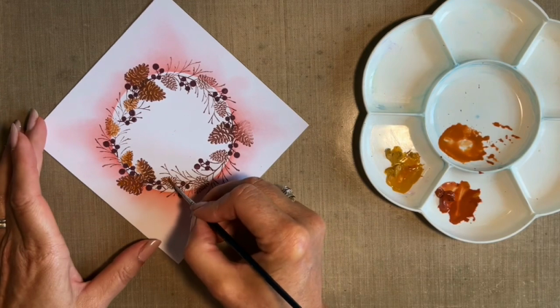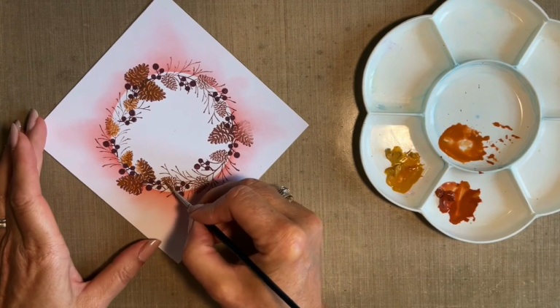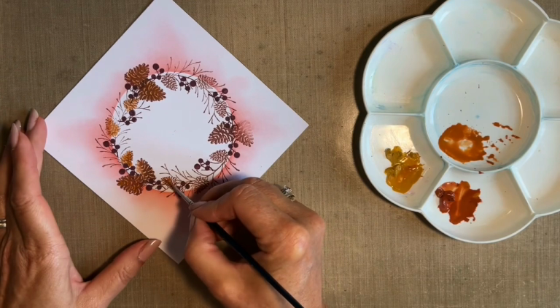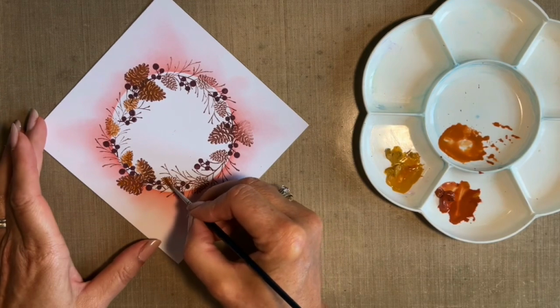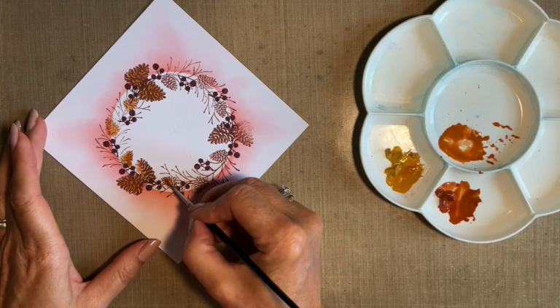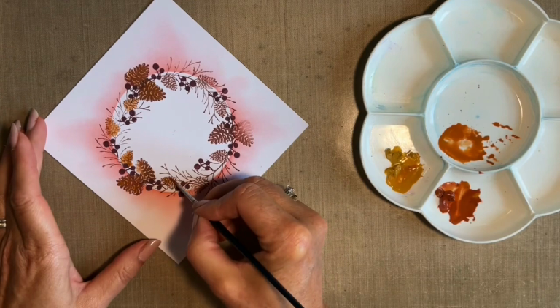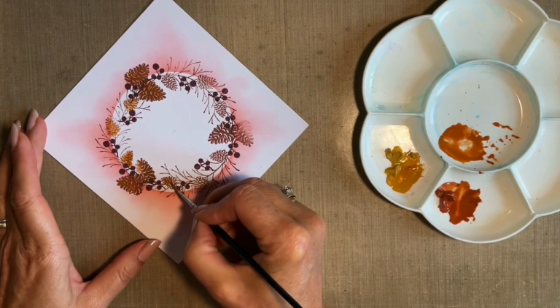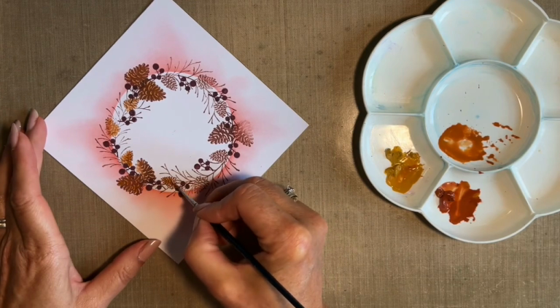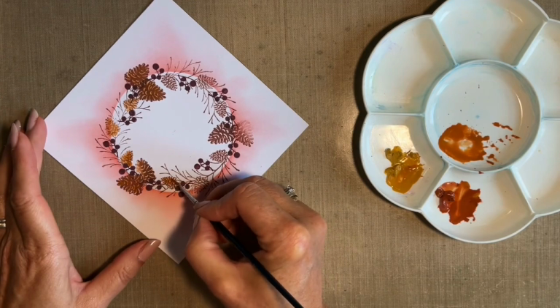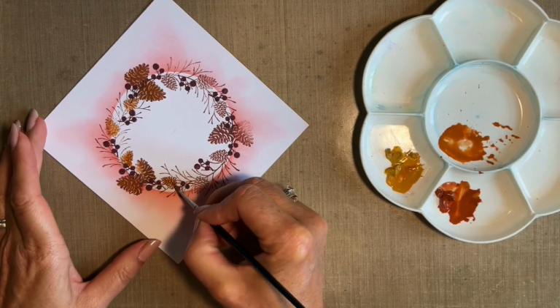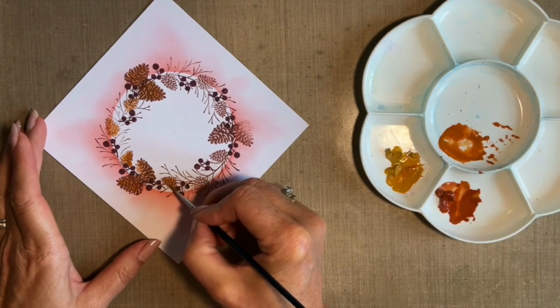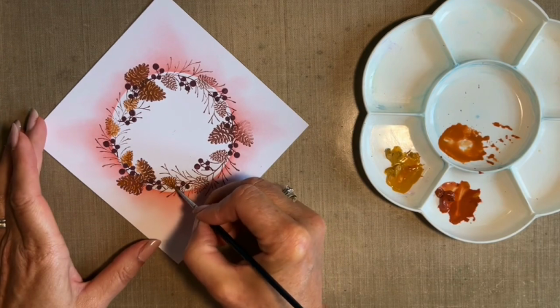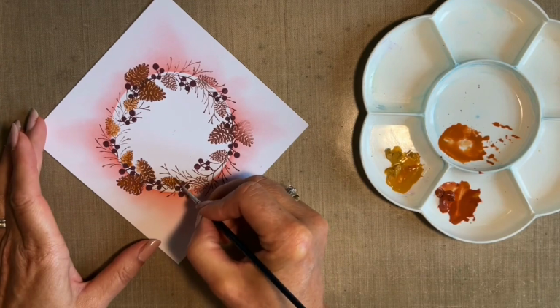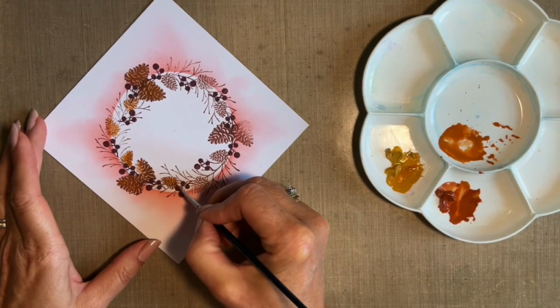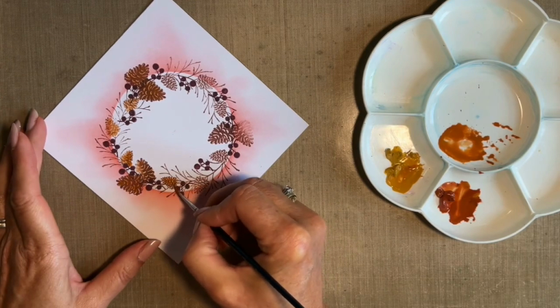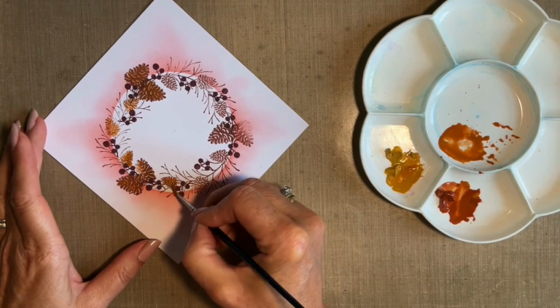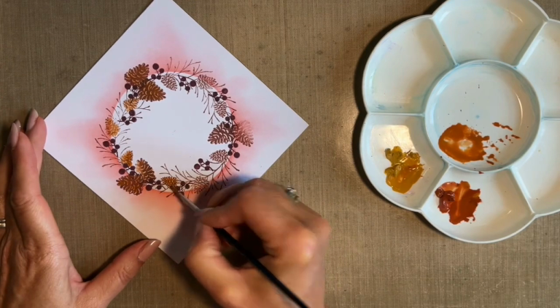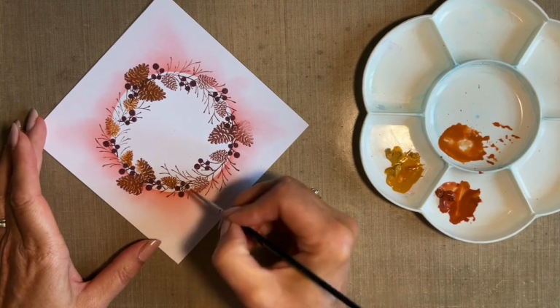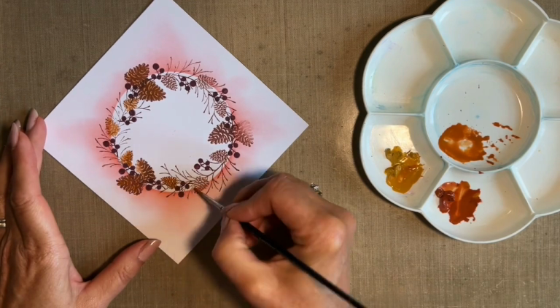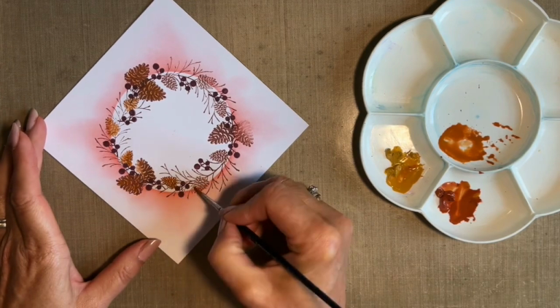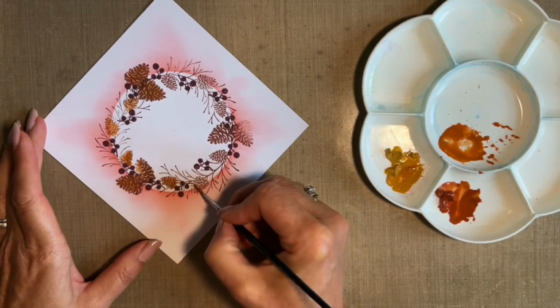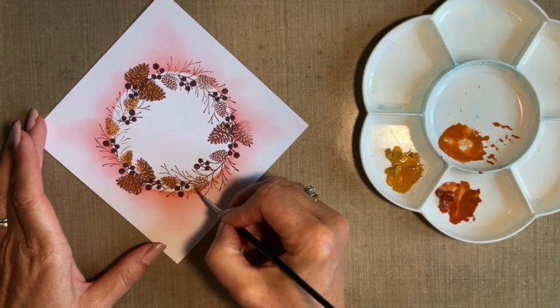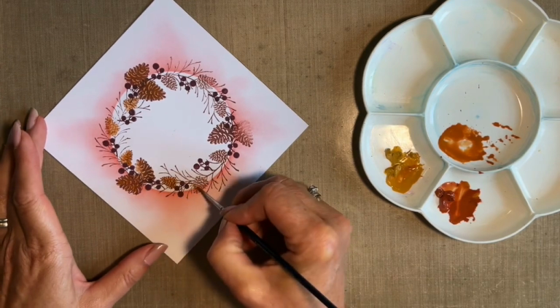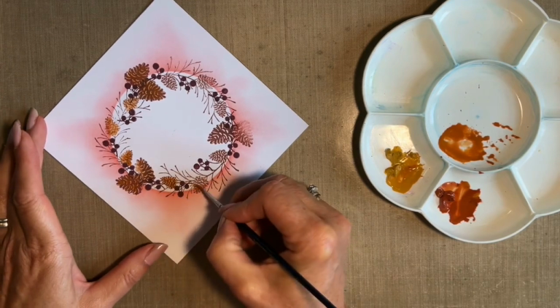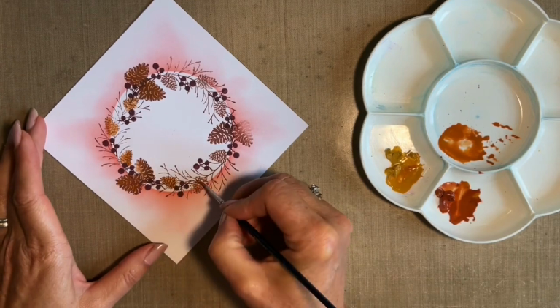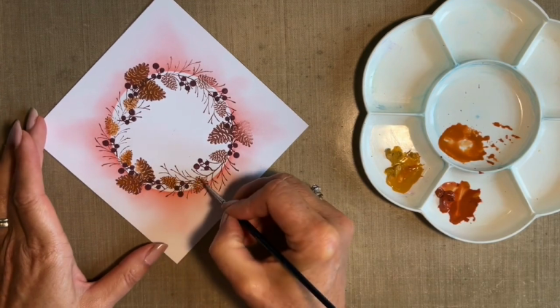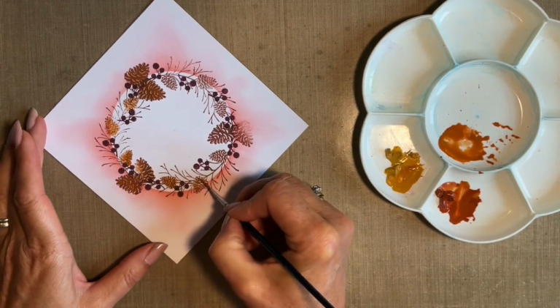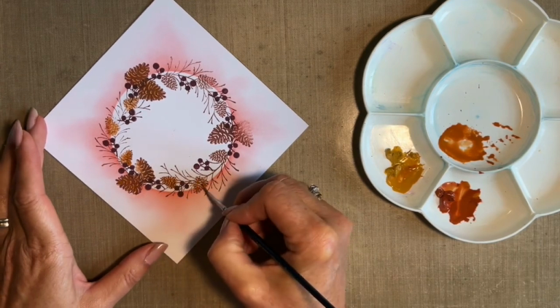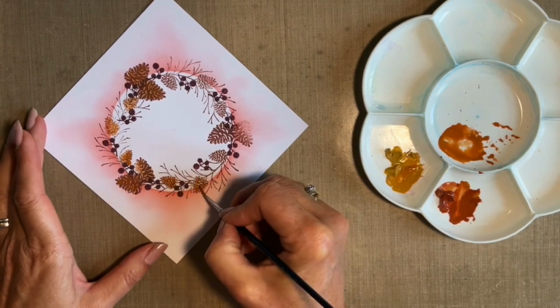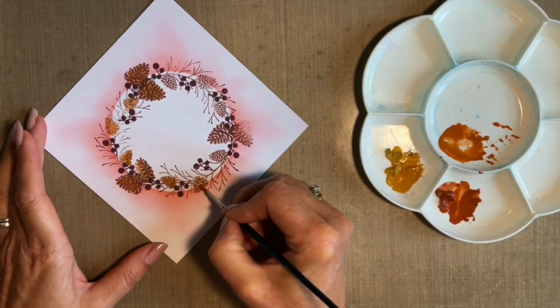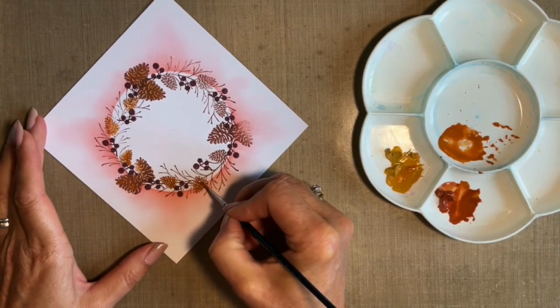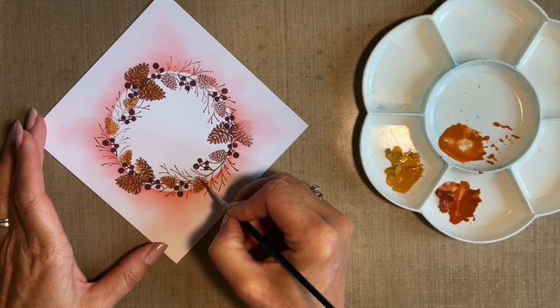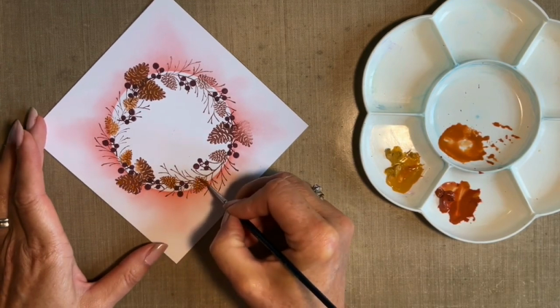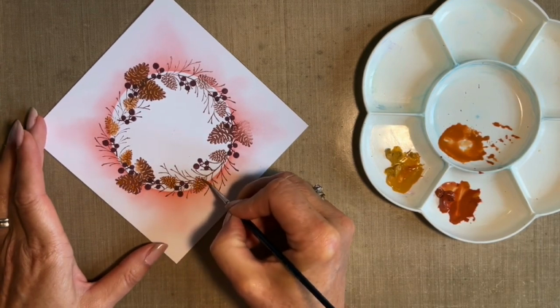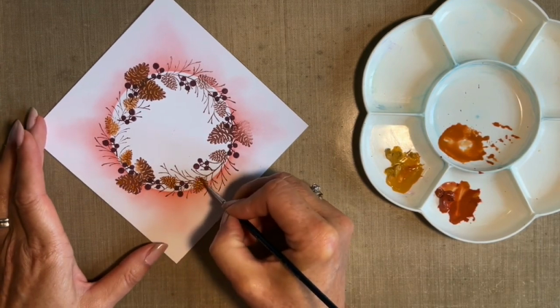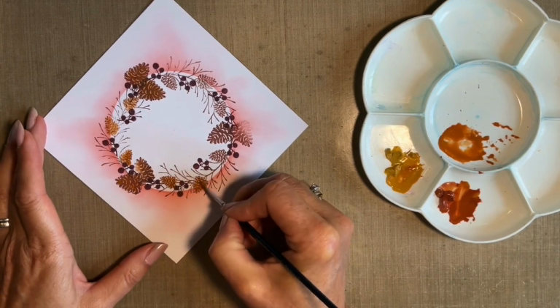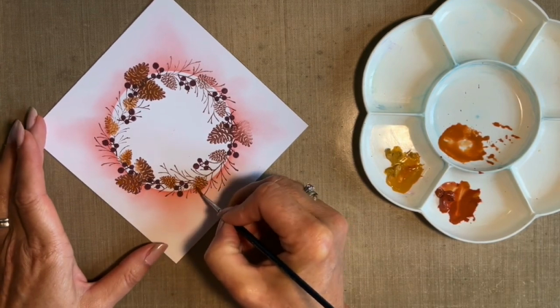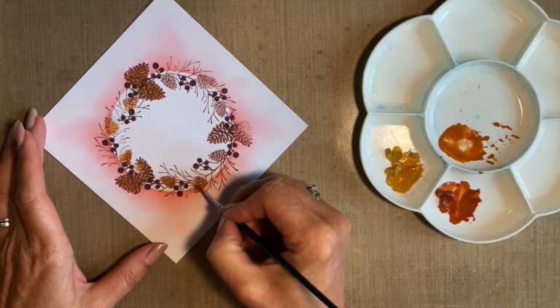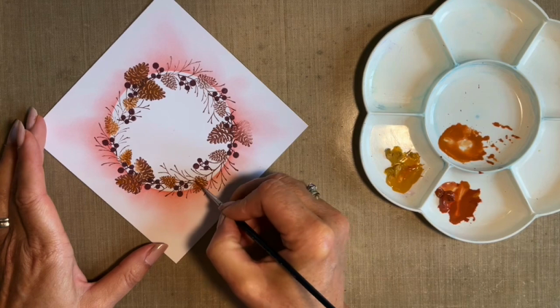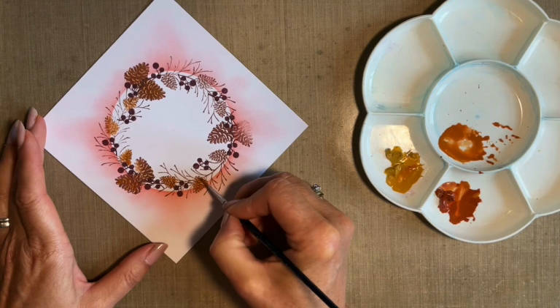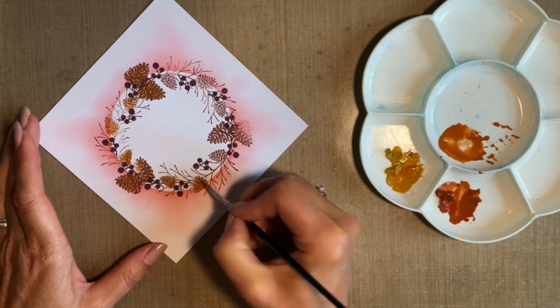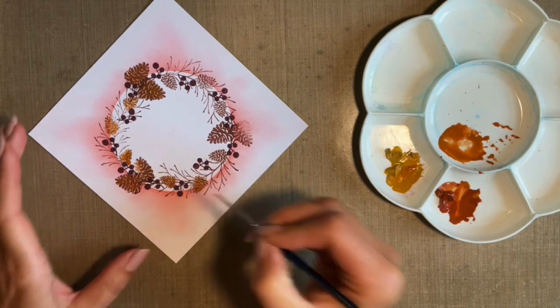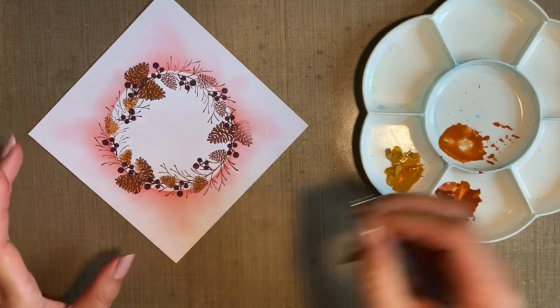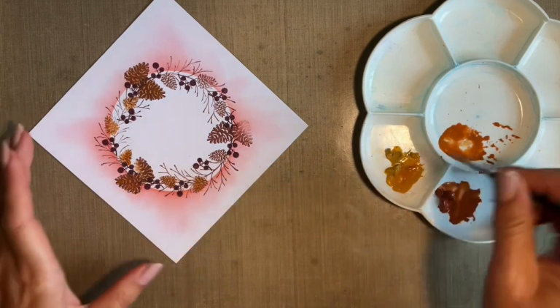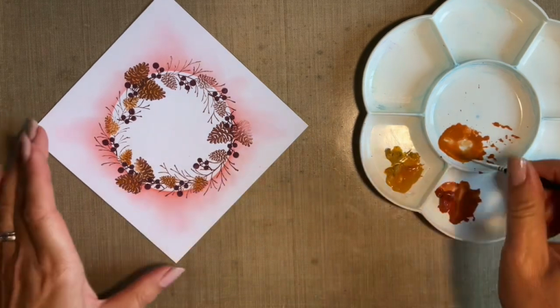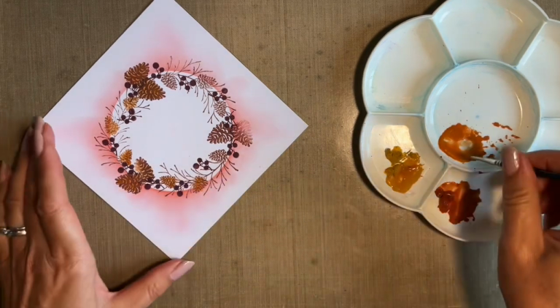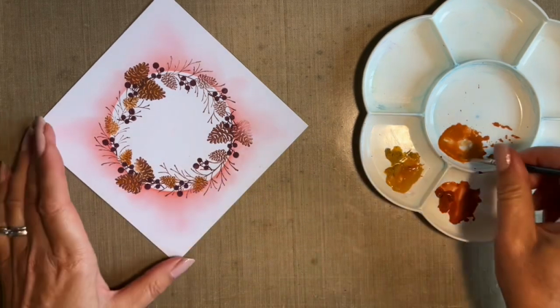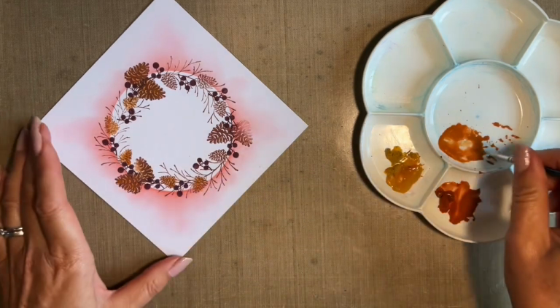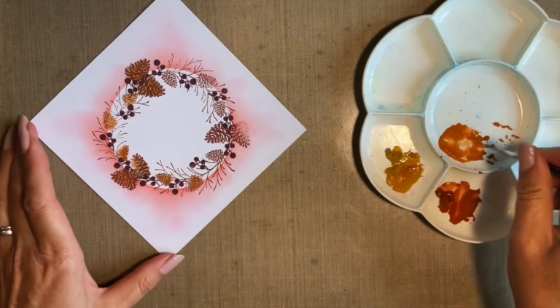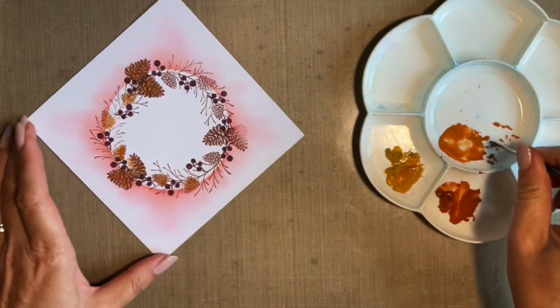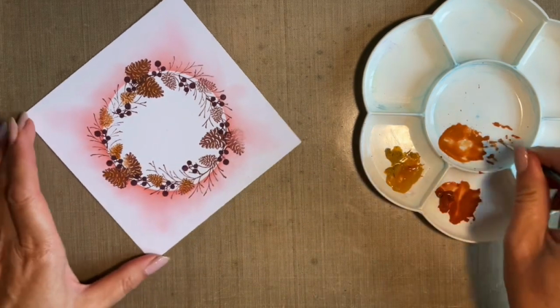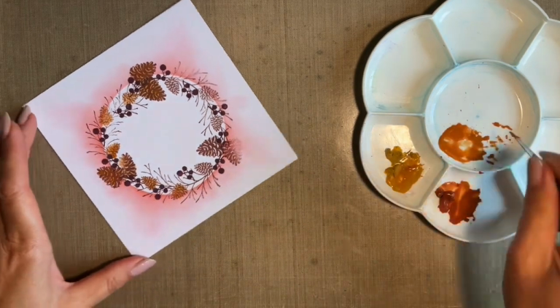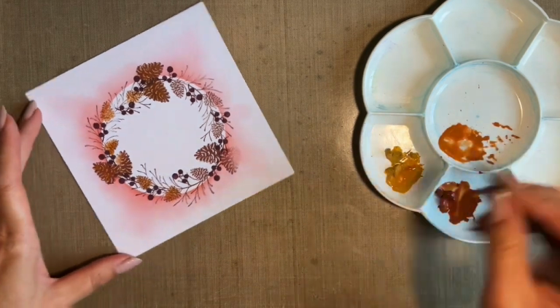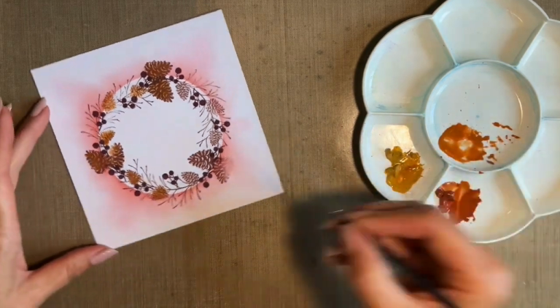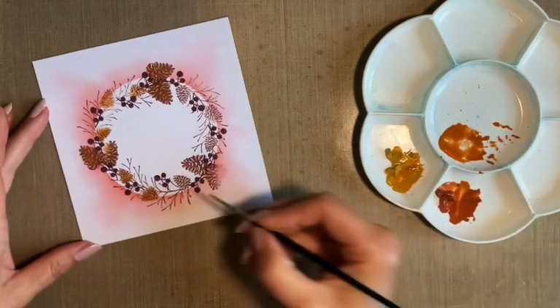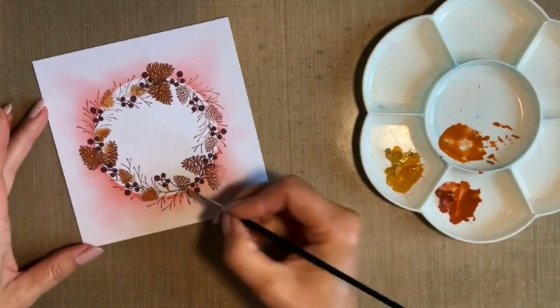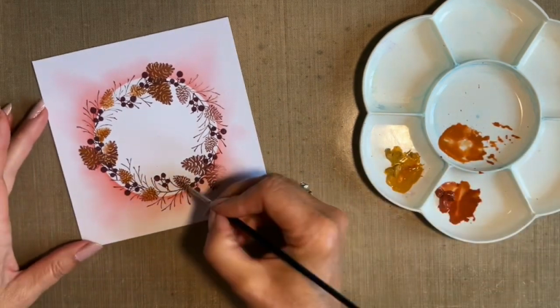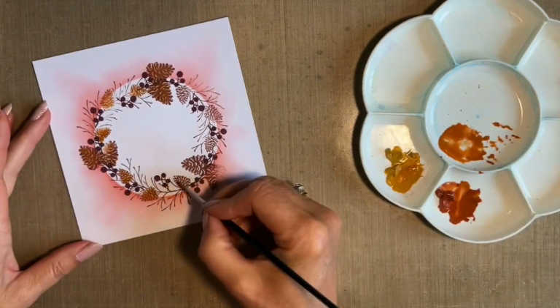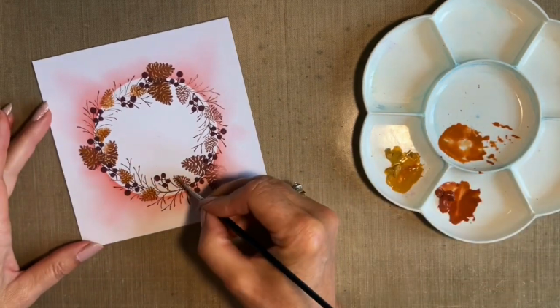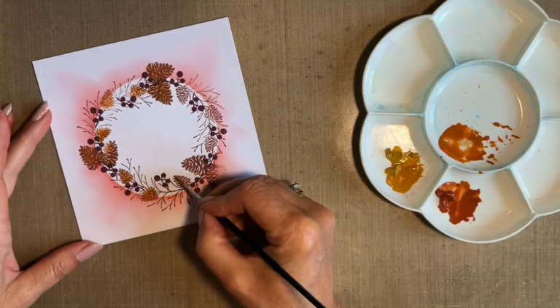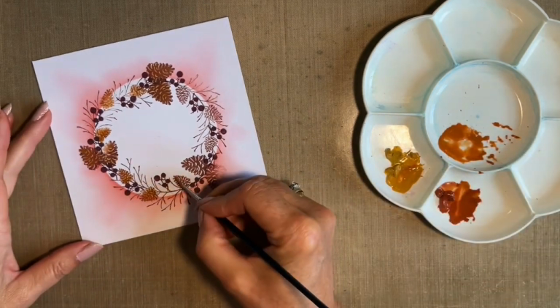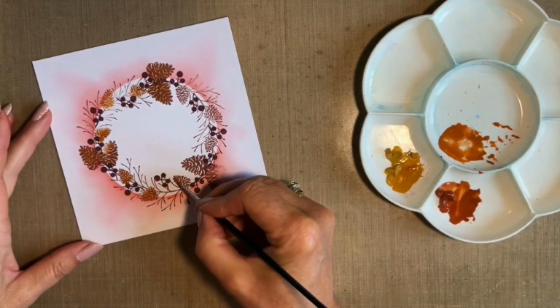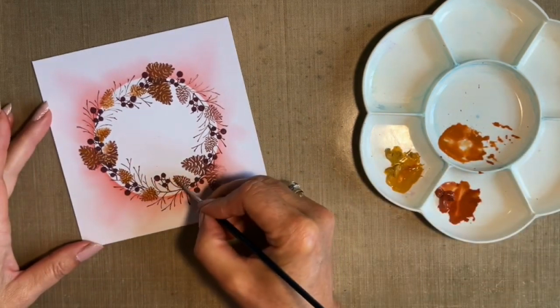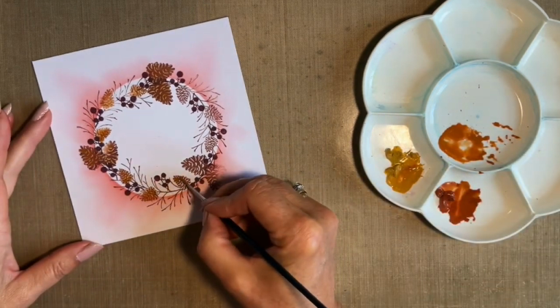I'm sort of dabbing it in rather than doing careful watercolour painting. This way I can still see the inking and stamping underneath, and I don't need to spend ages doing fantastic watercolour. I'm thinking of something that I can batch card make, and obviously this paint will go a long long way.